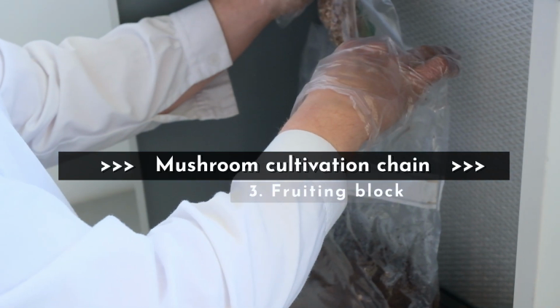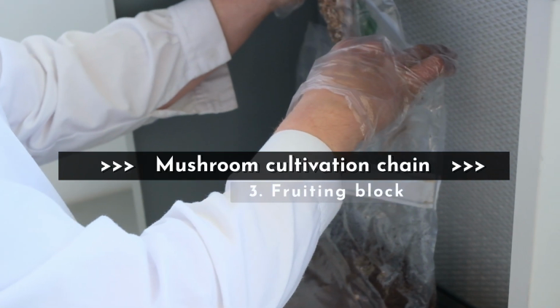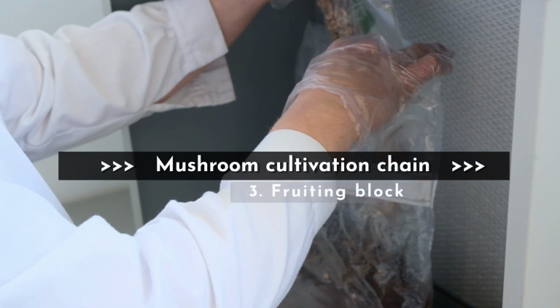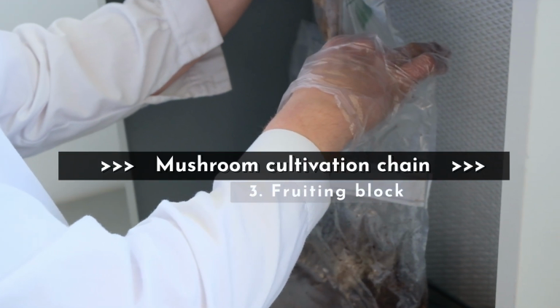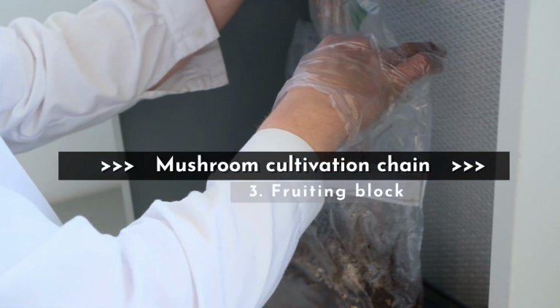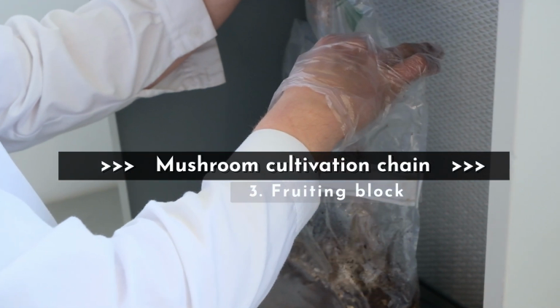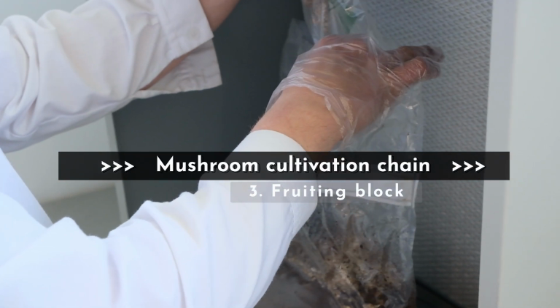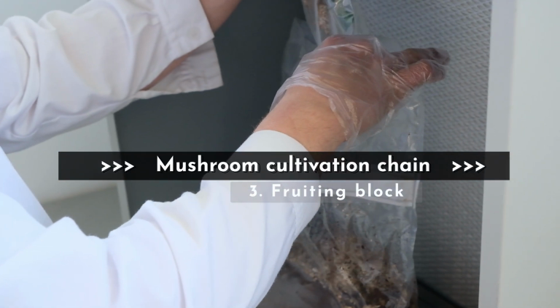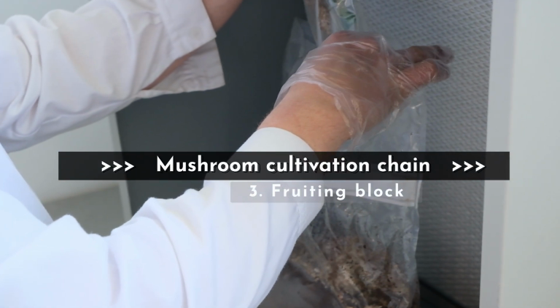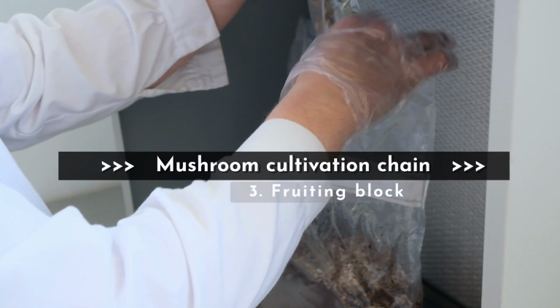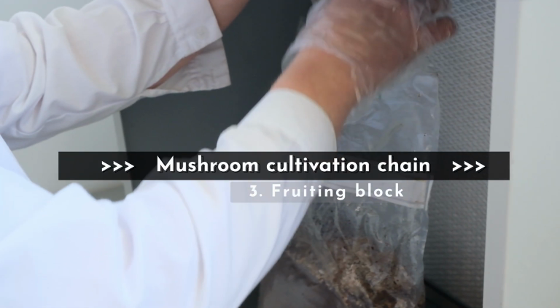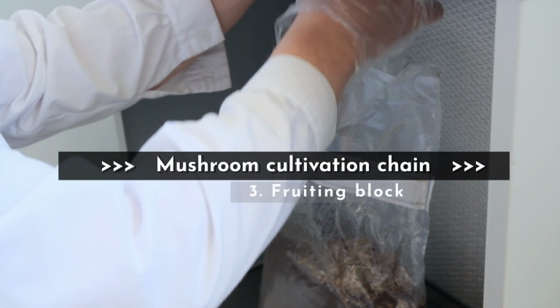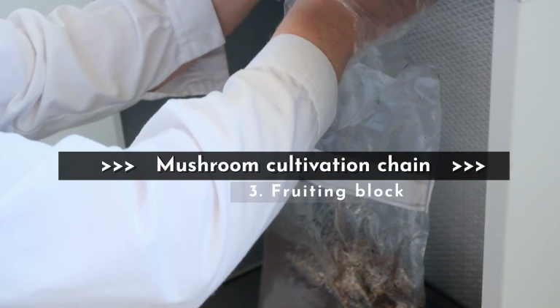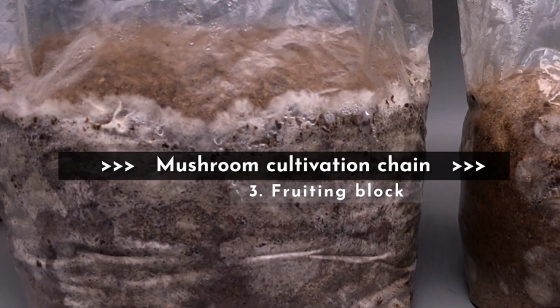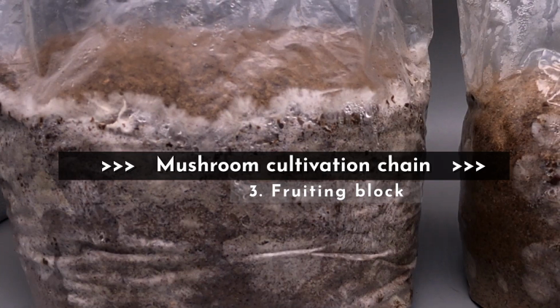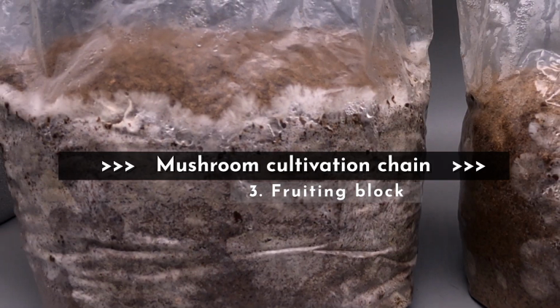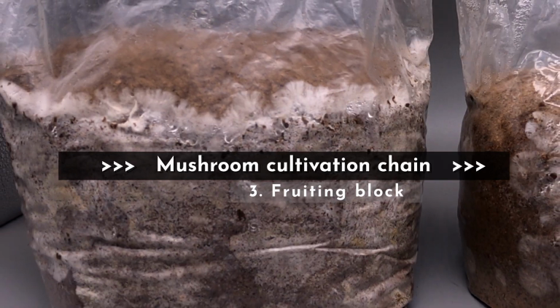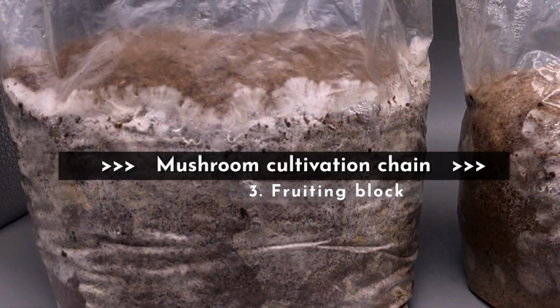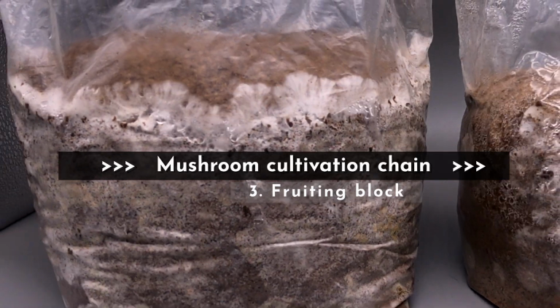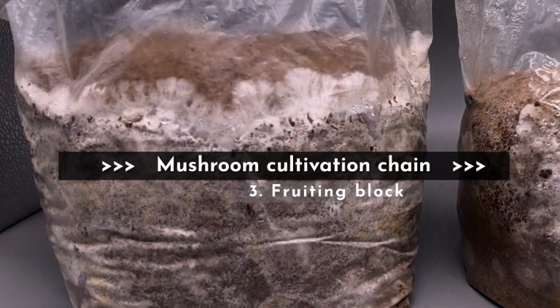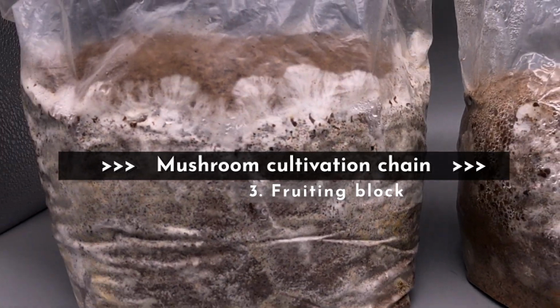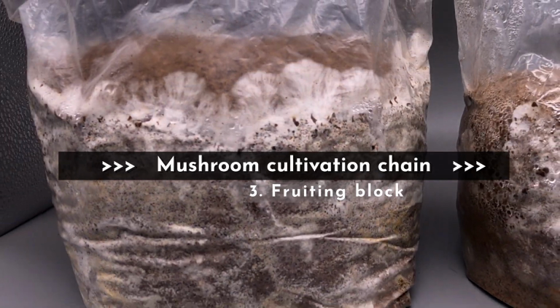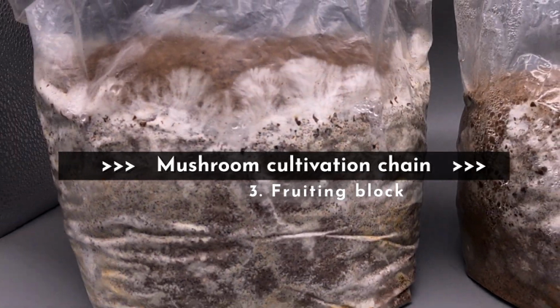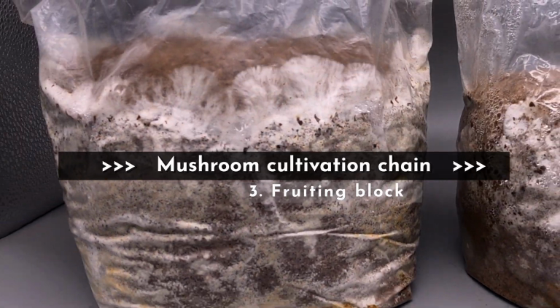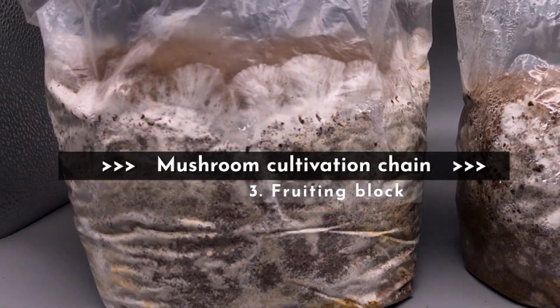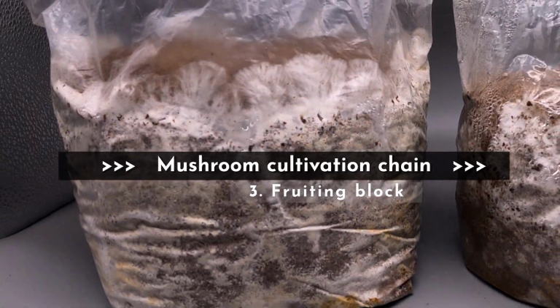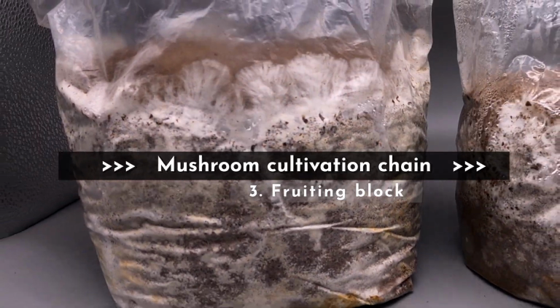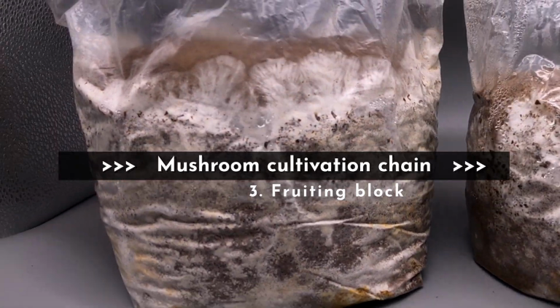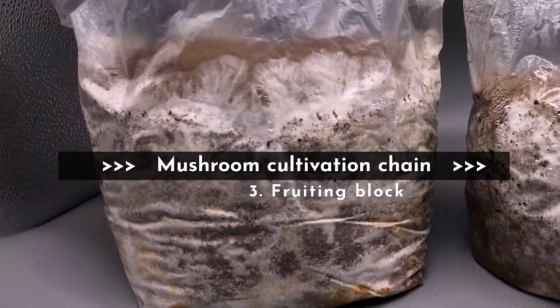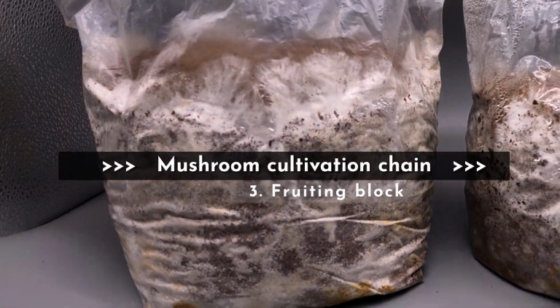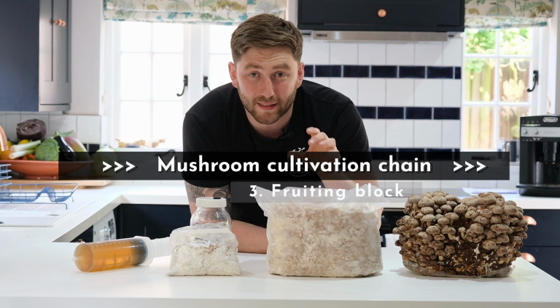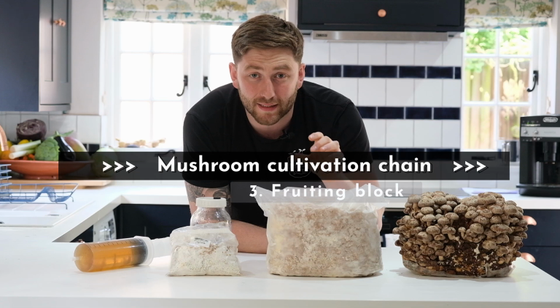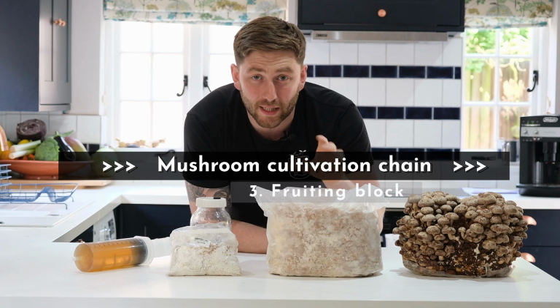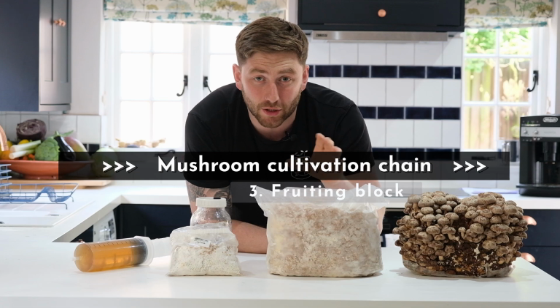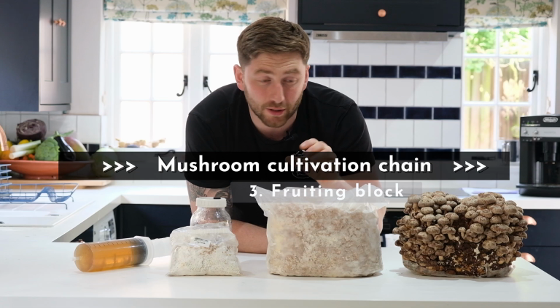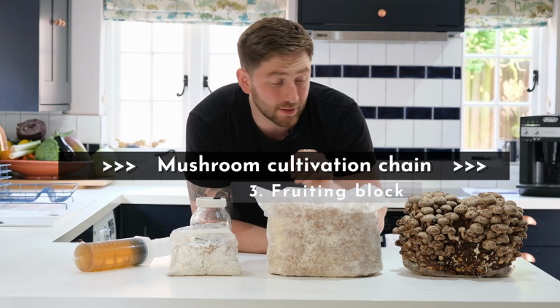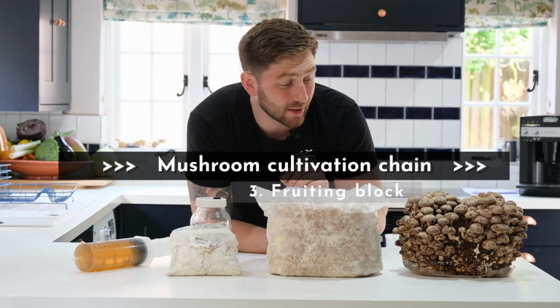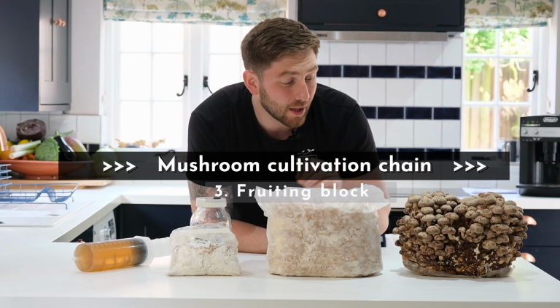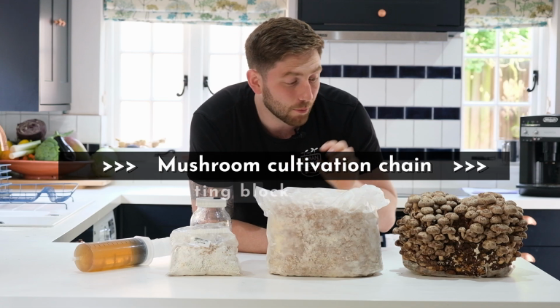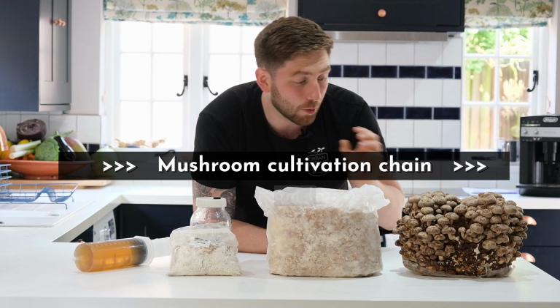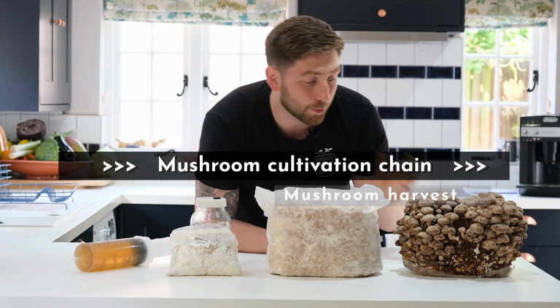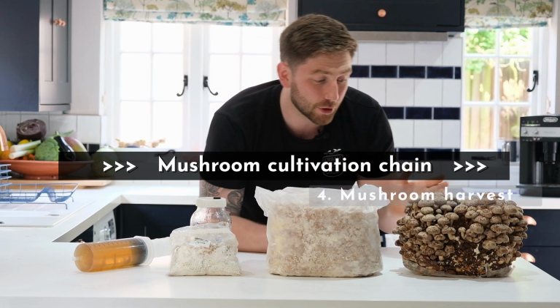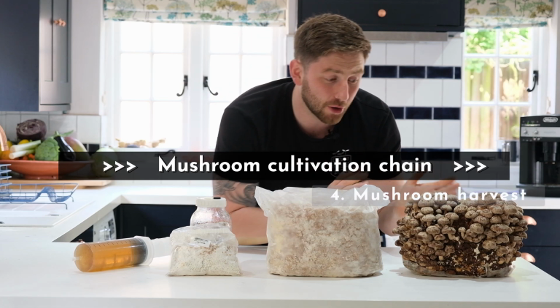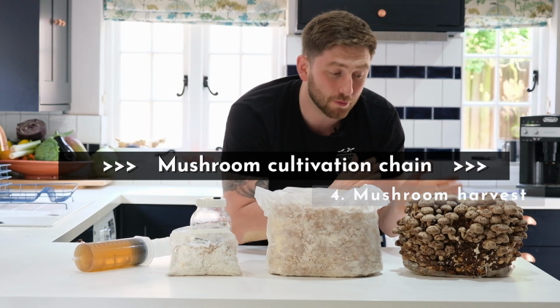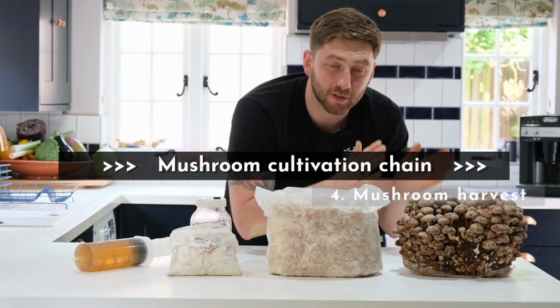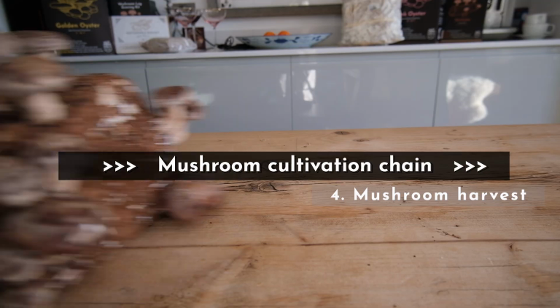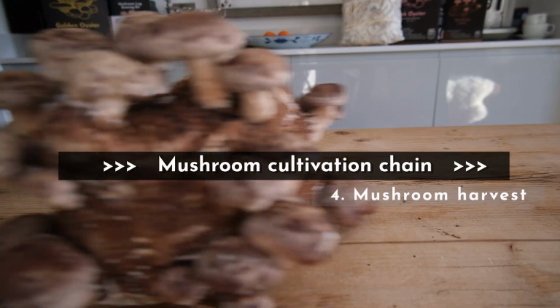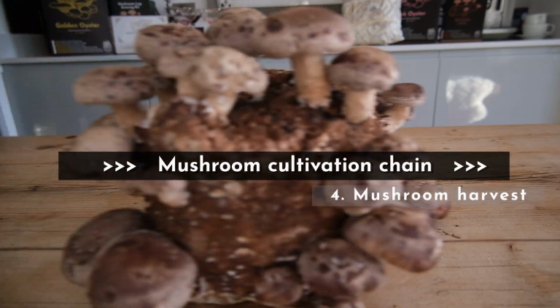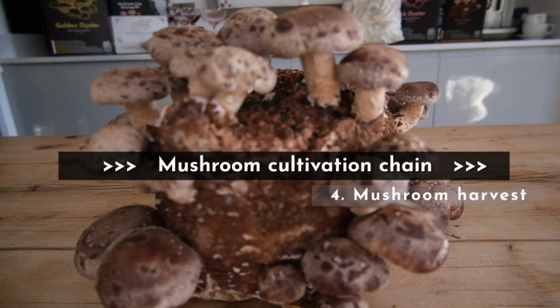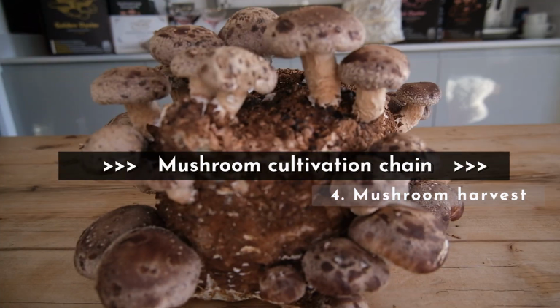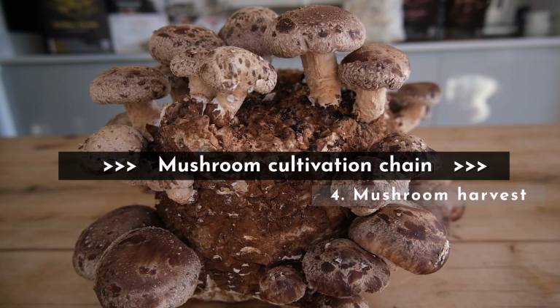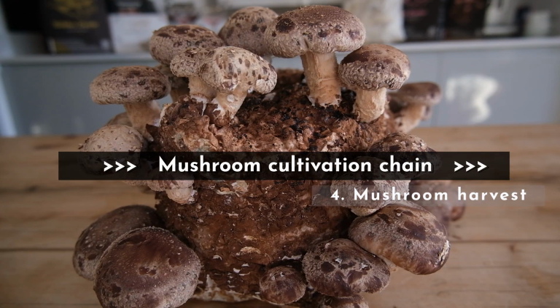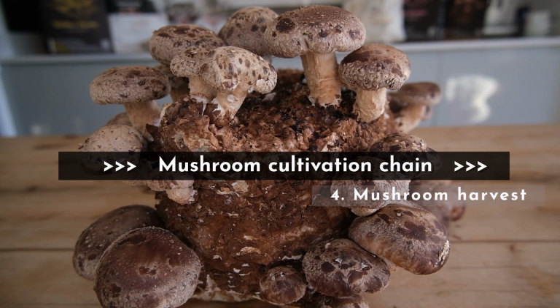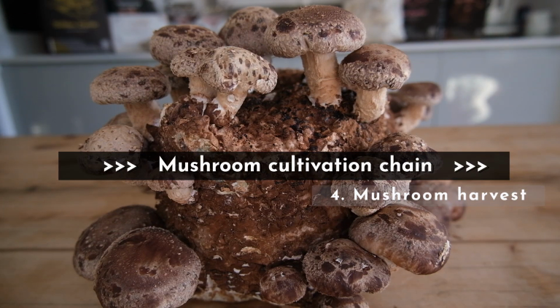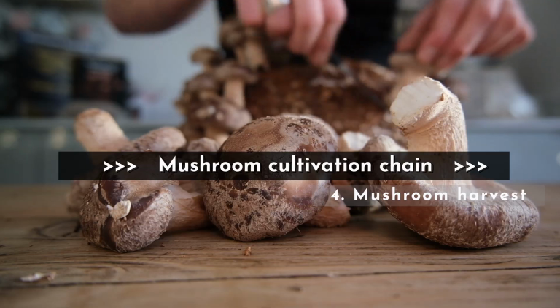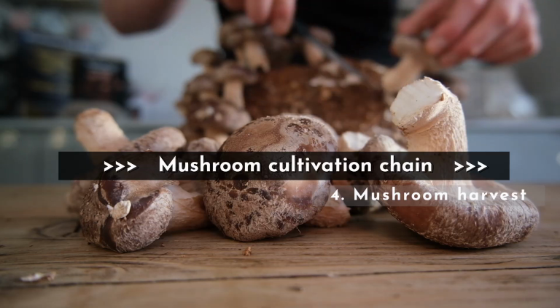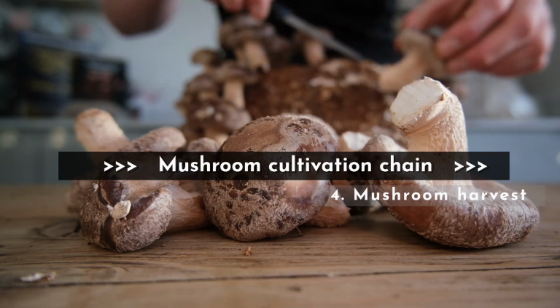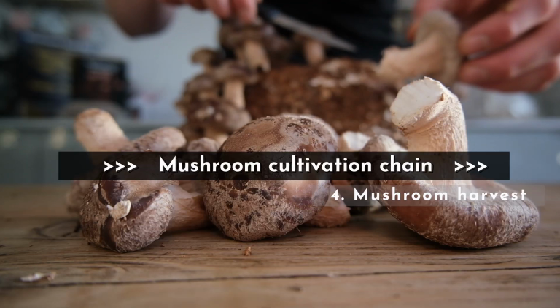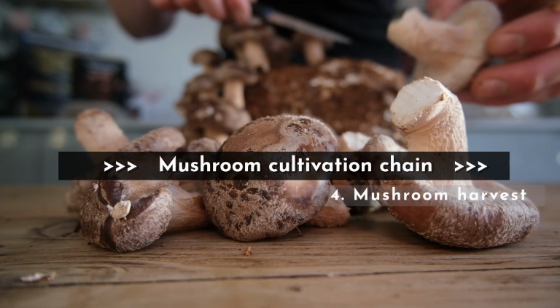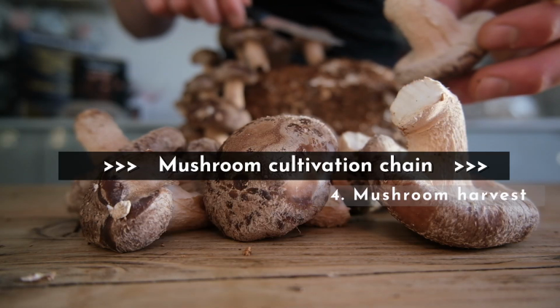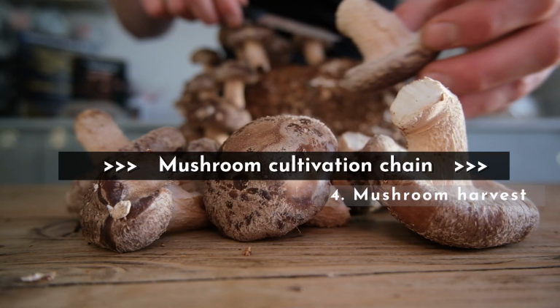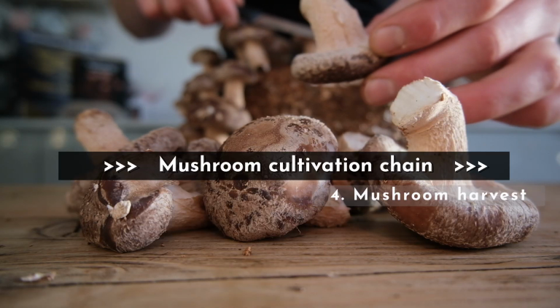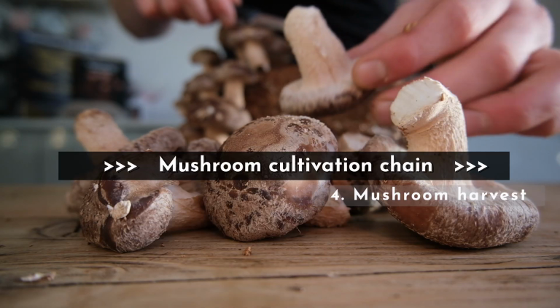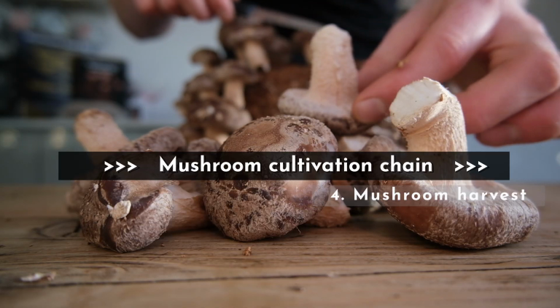This substrate, once fully colonised and if given the correct conditions, will produce the perfect mushrooms for harvest.